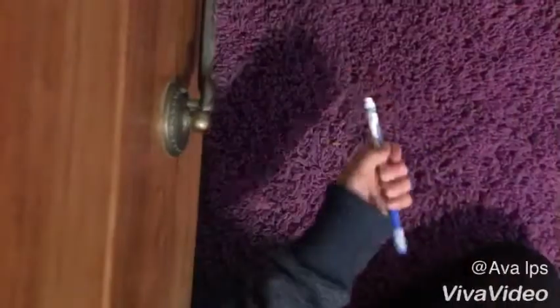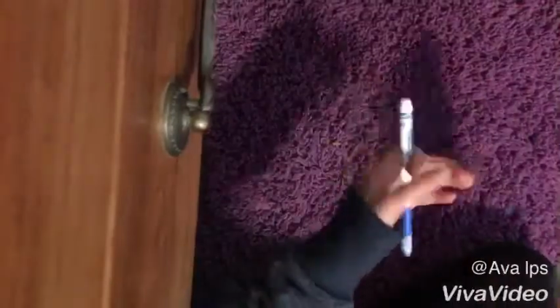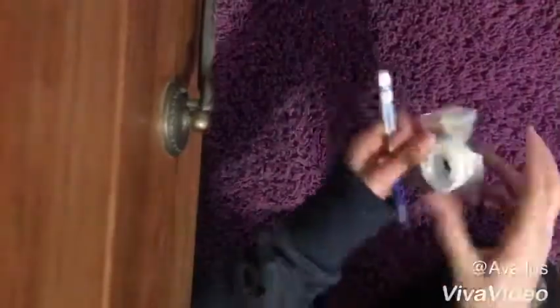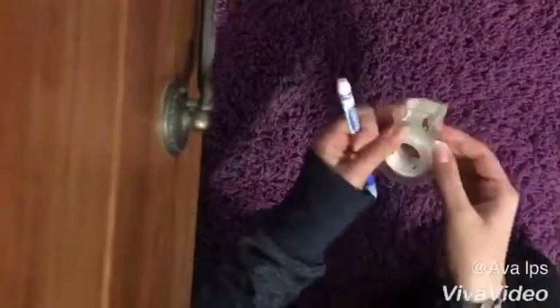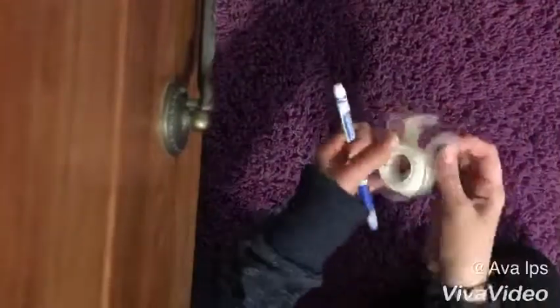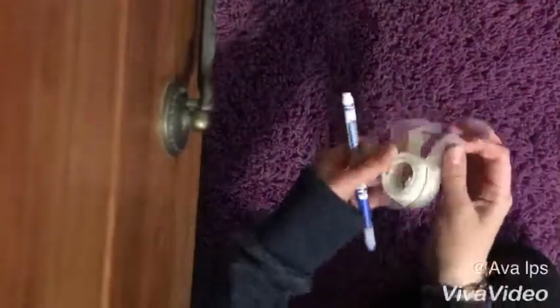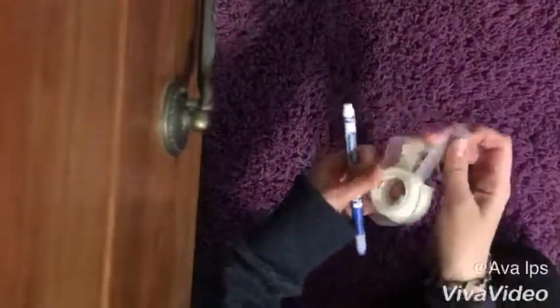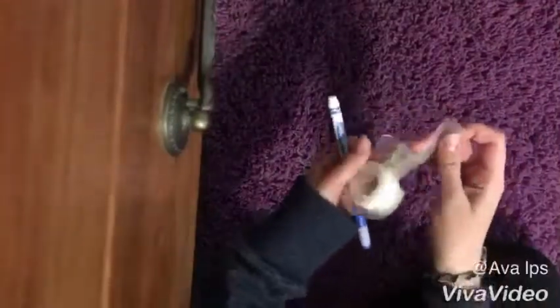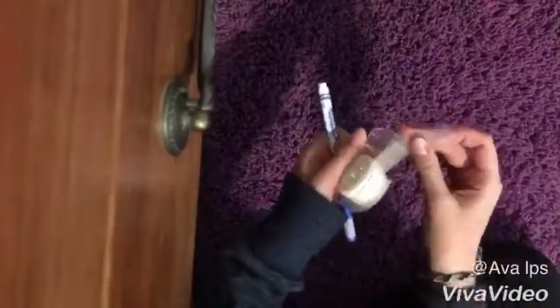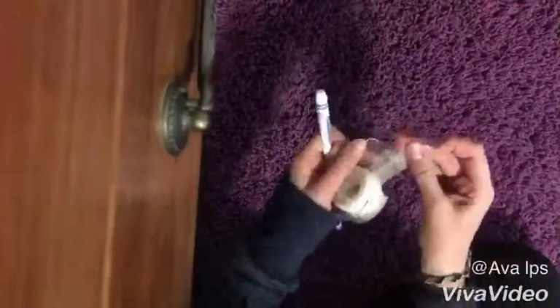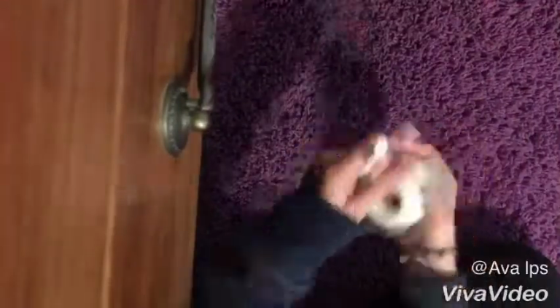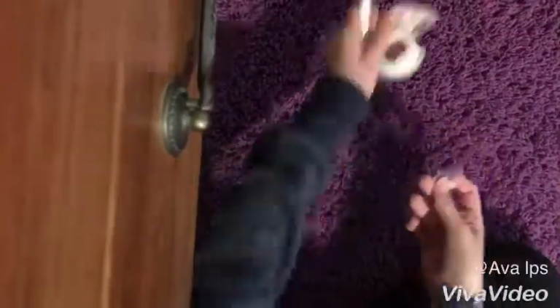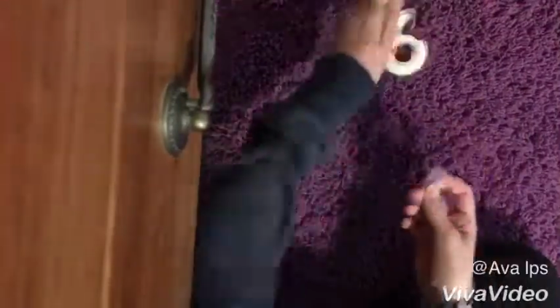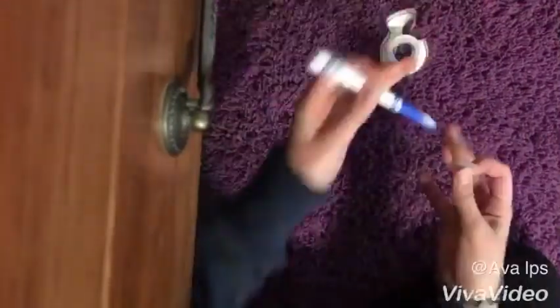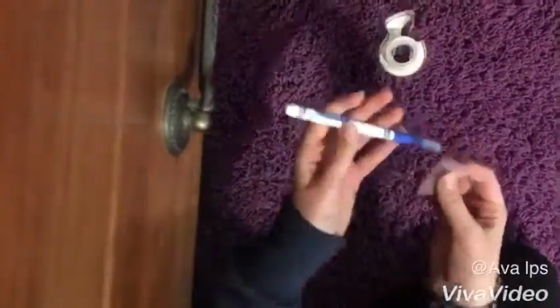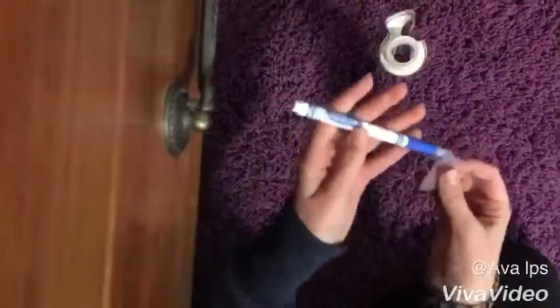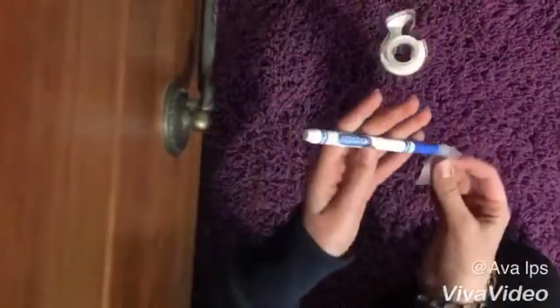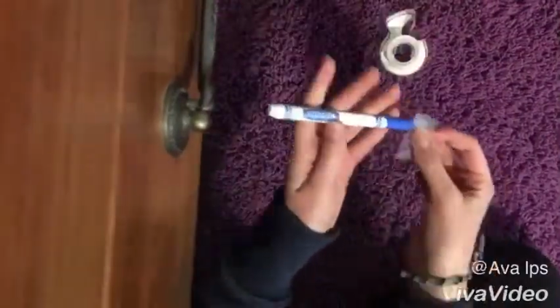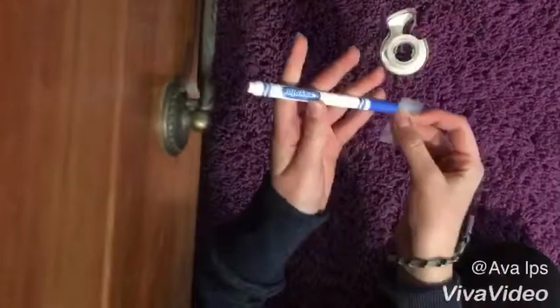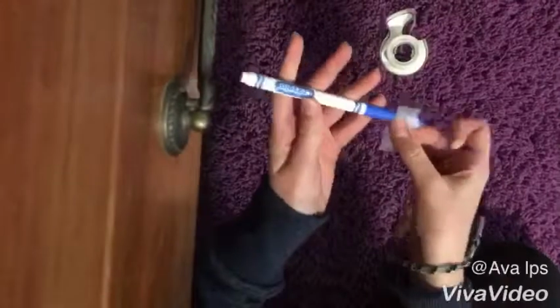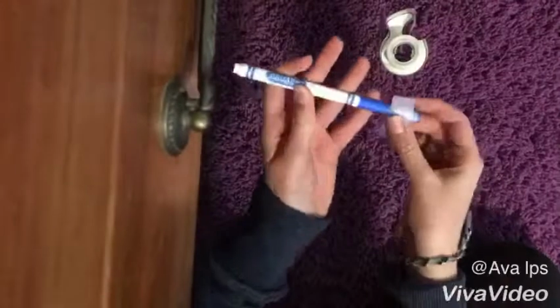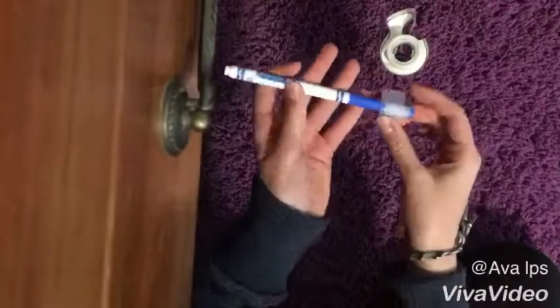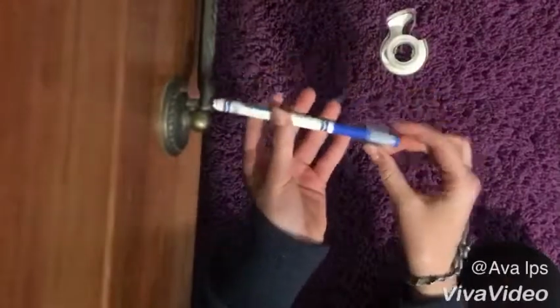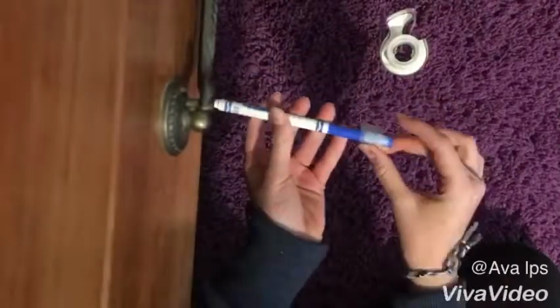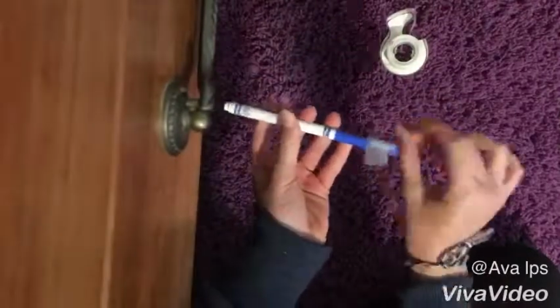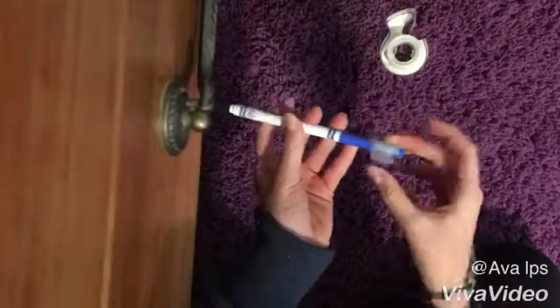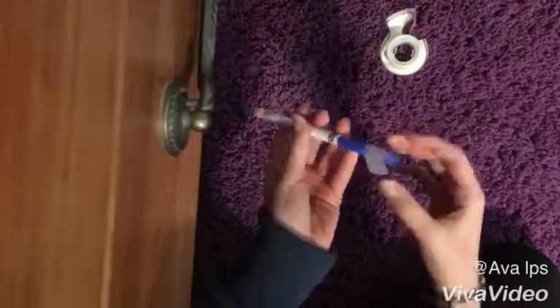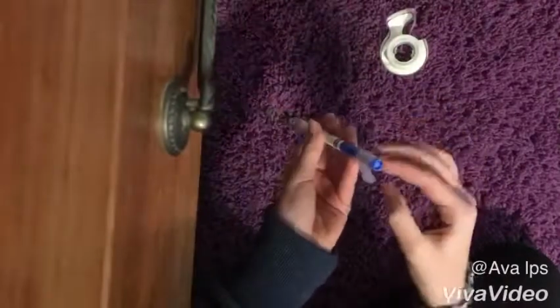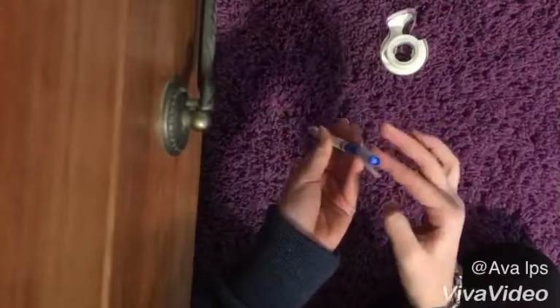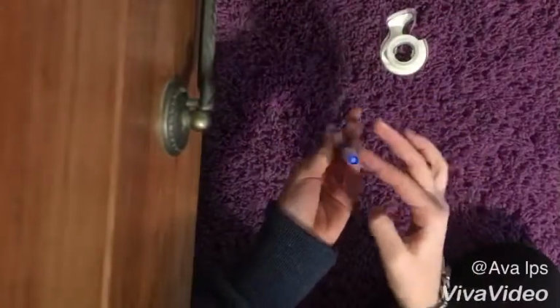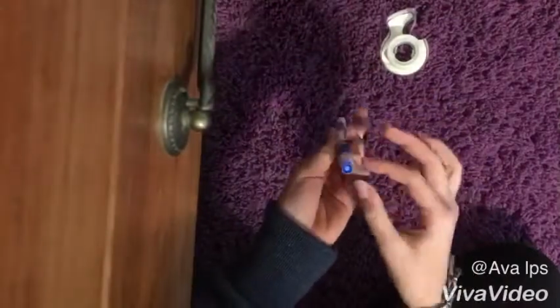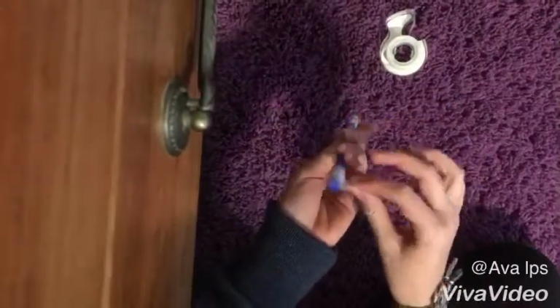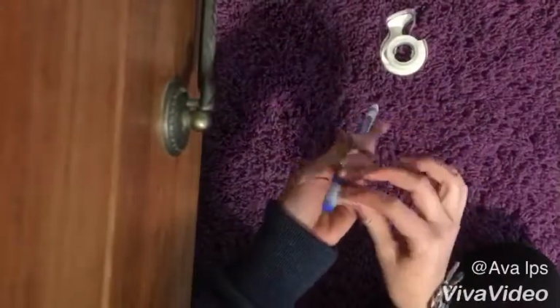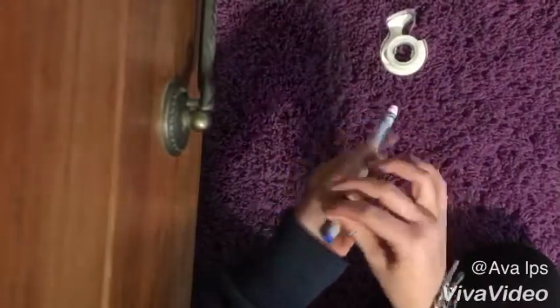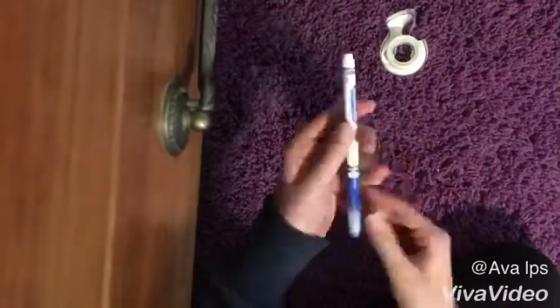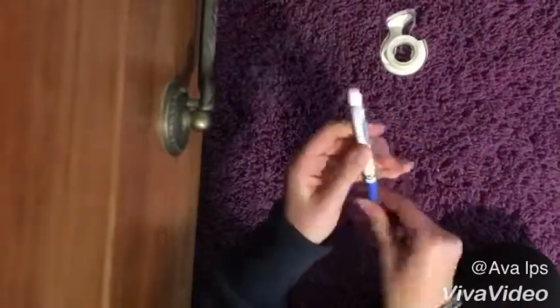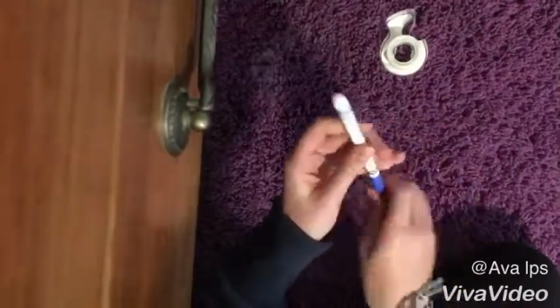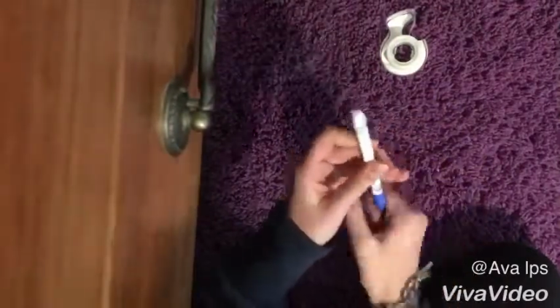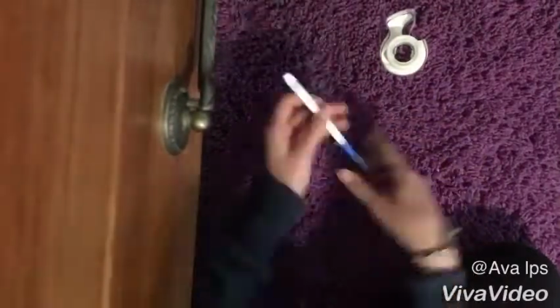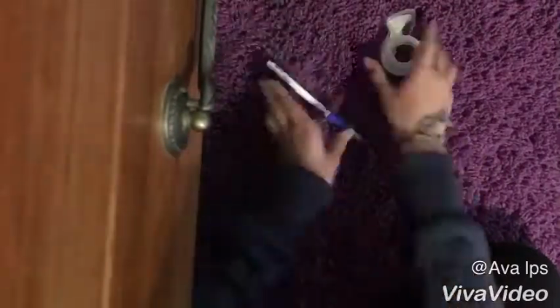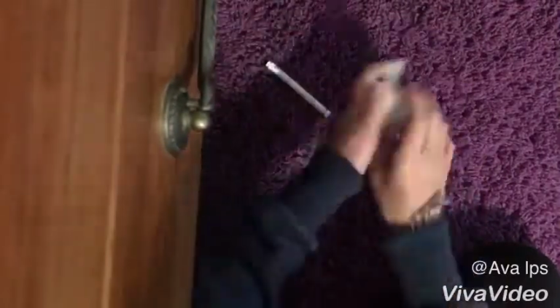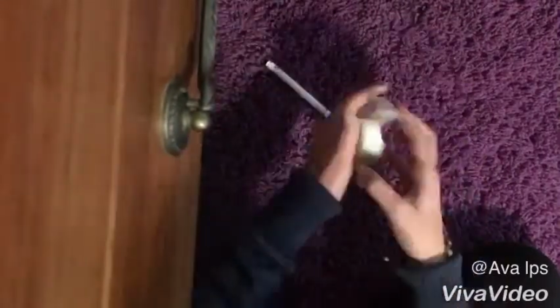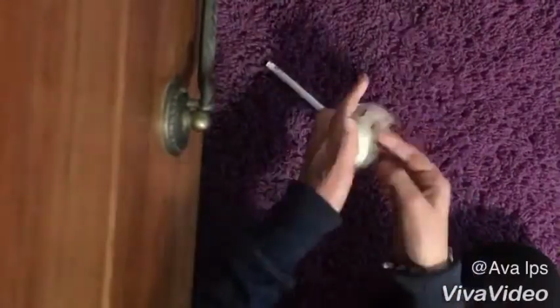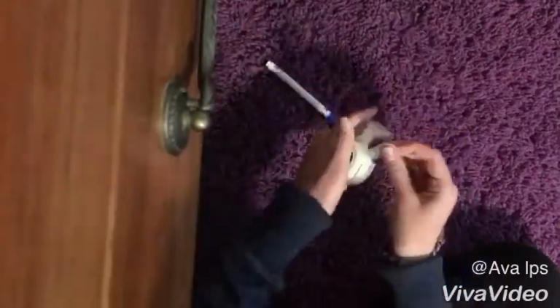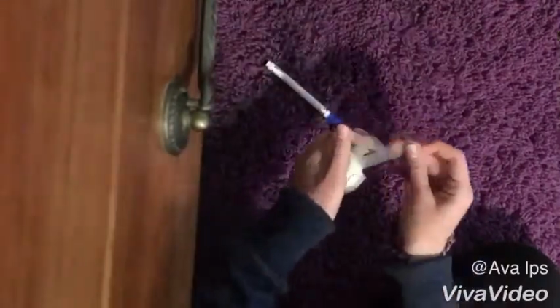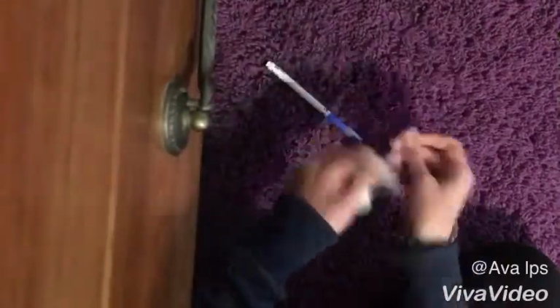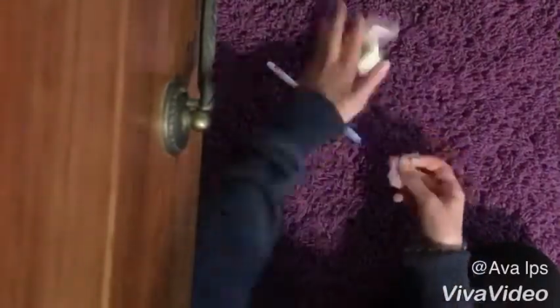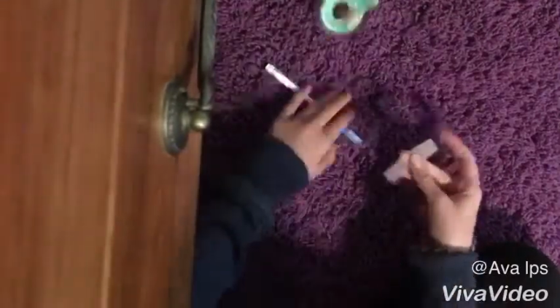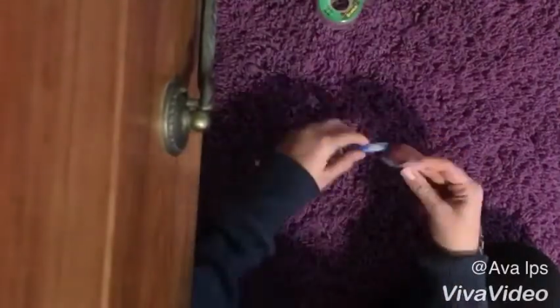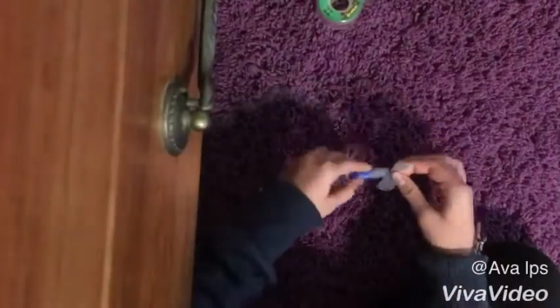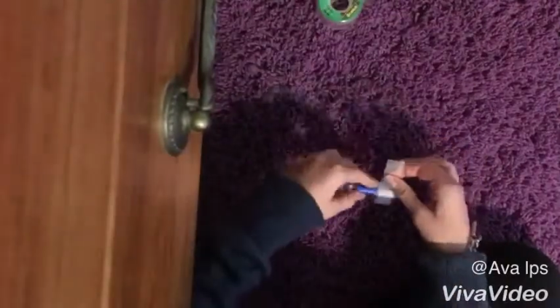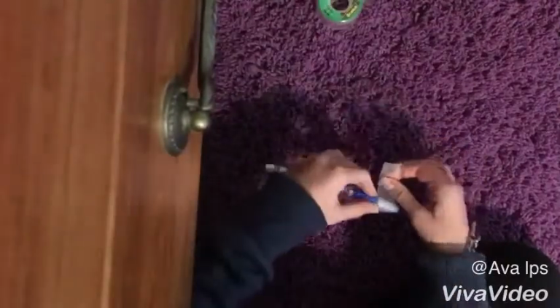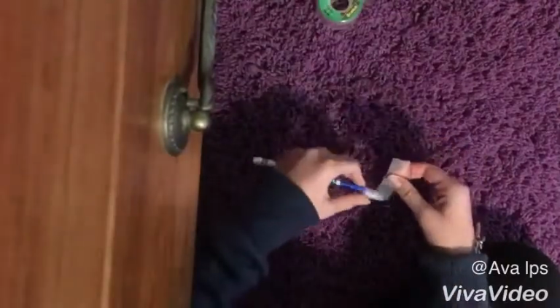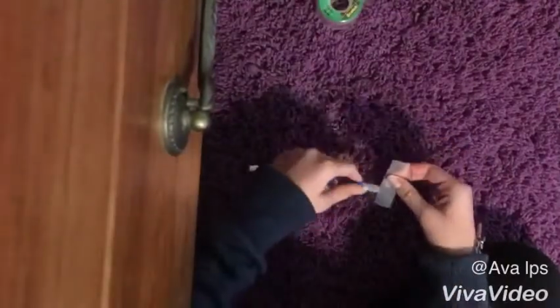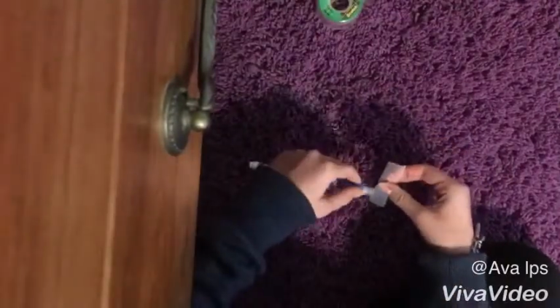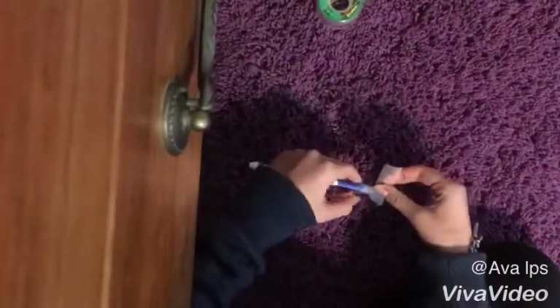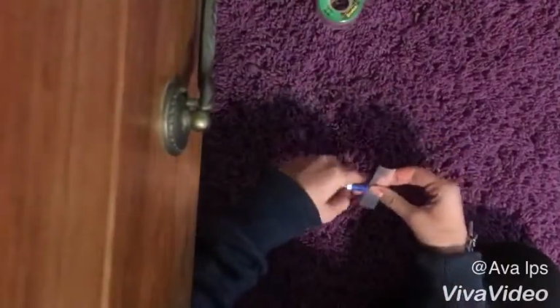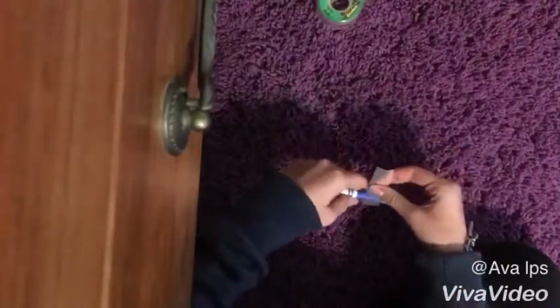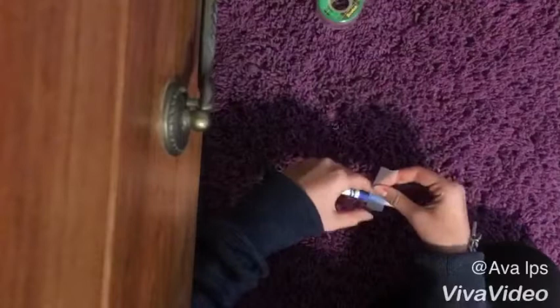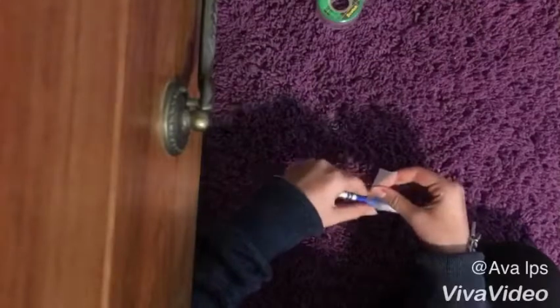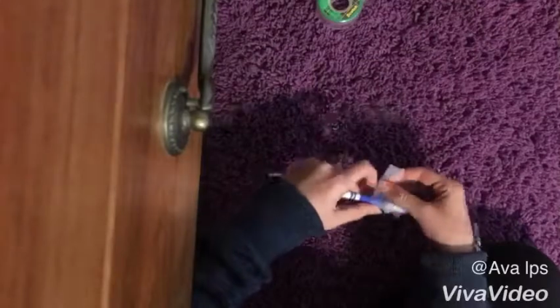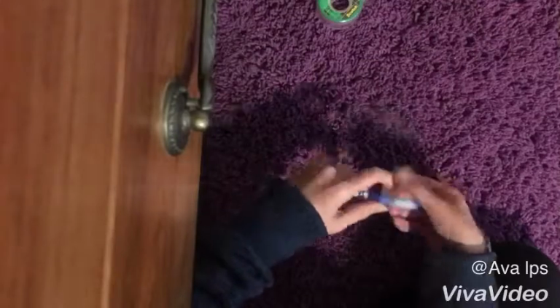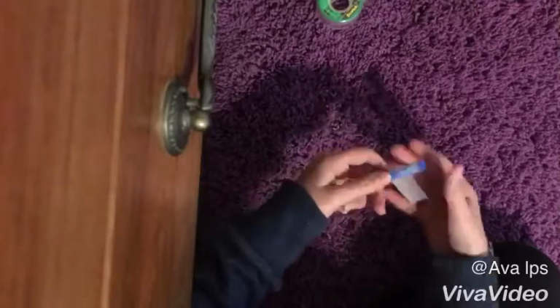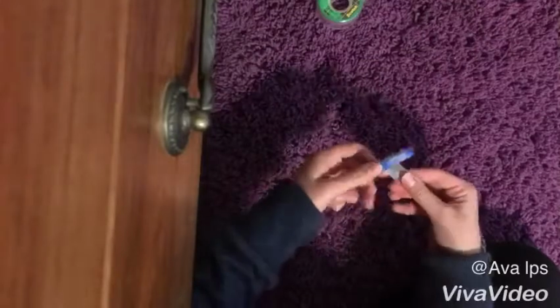First what I'm doing is I'm just taping around the marker because I don't want the glue to stick to the marker because it's plastic.